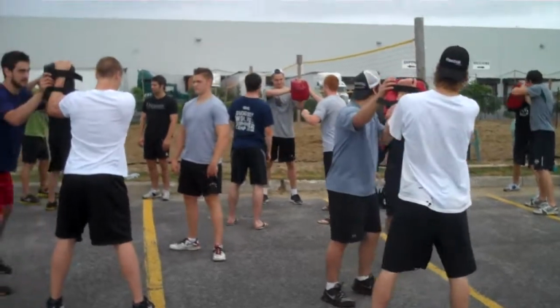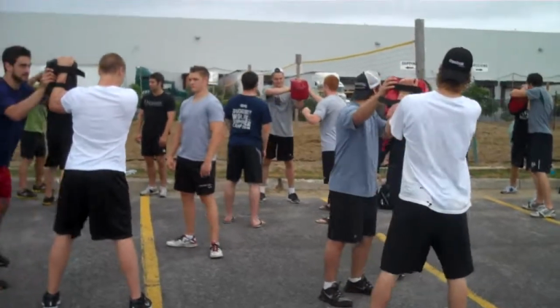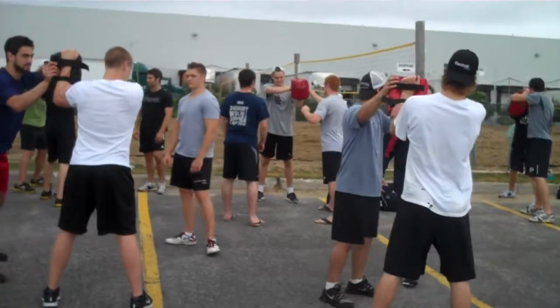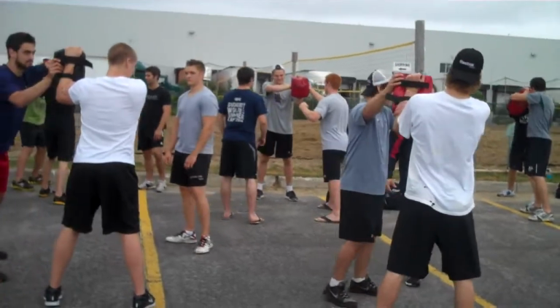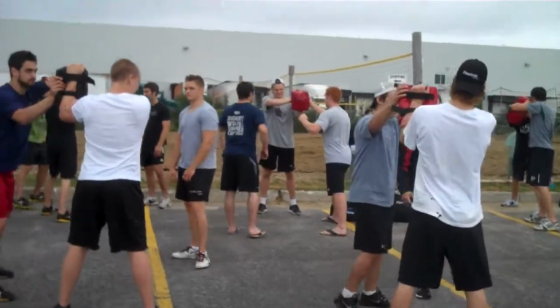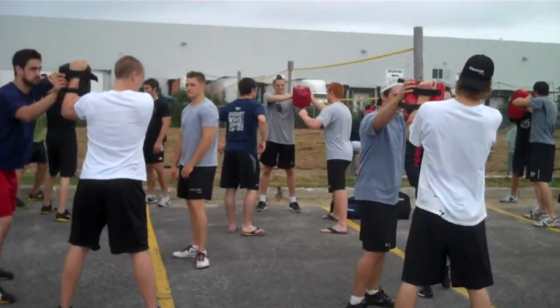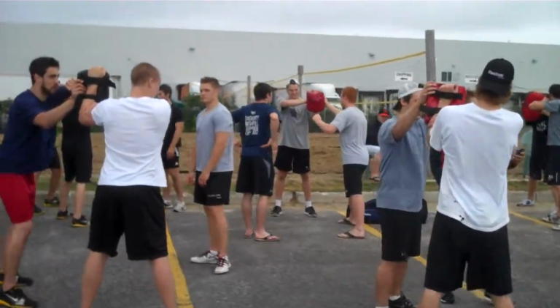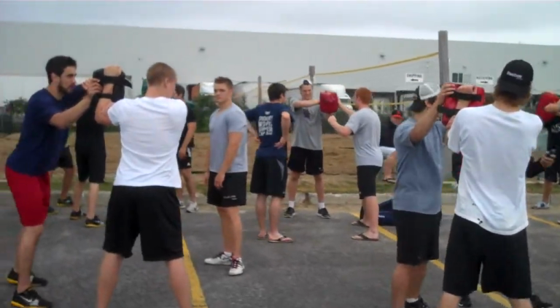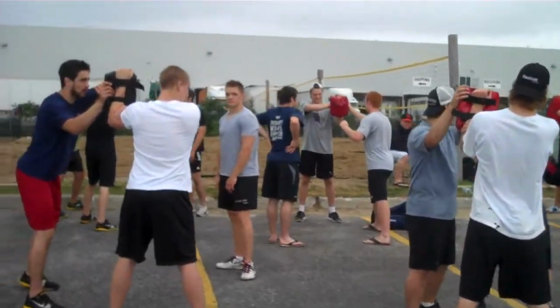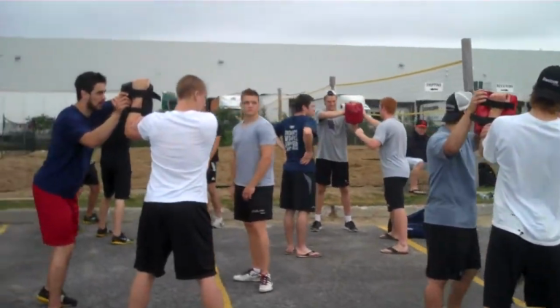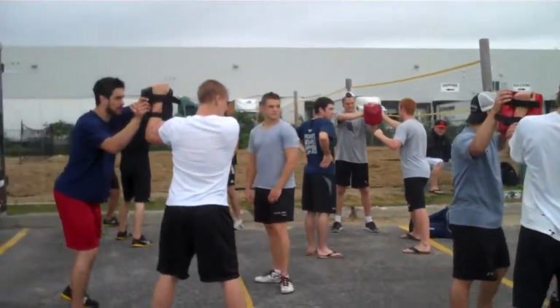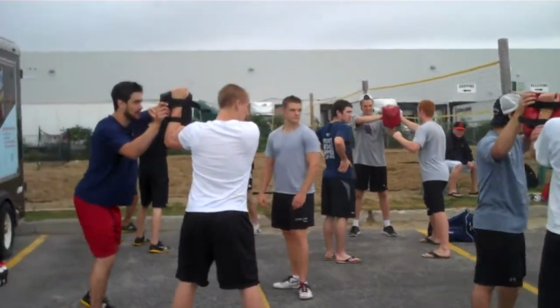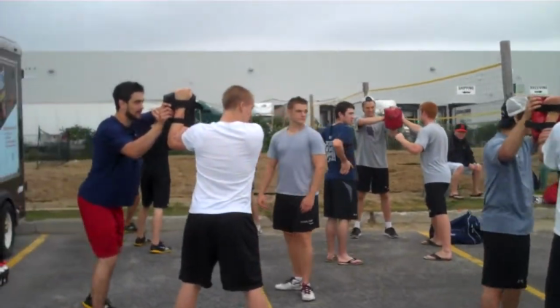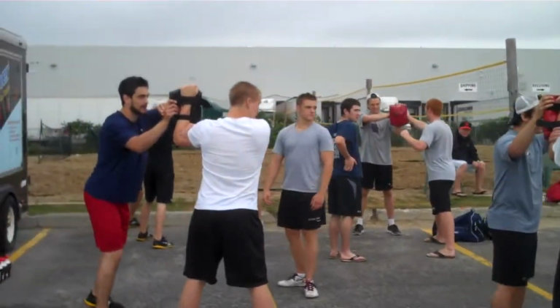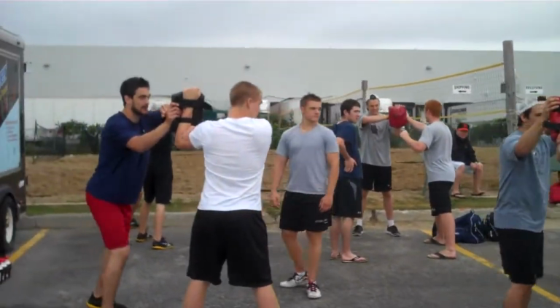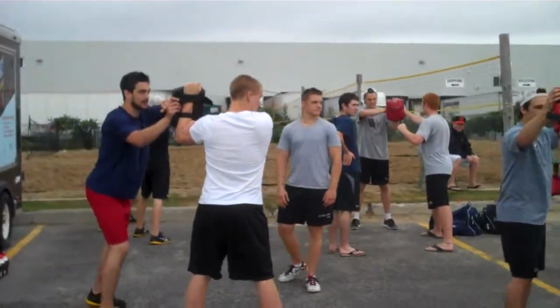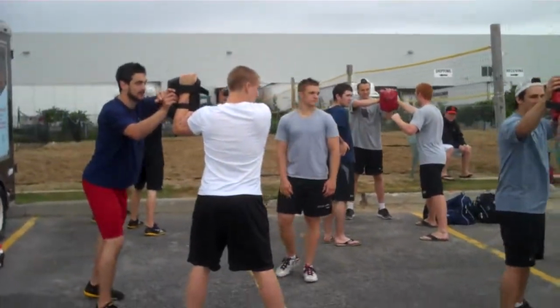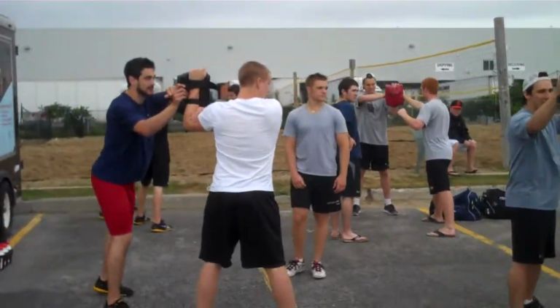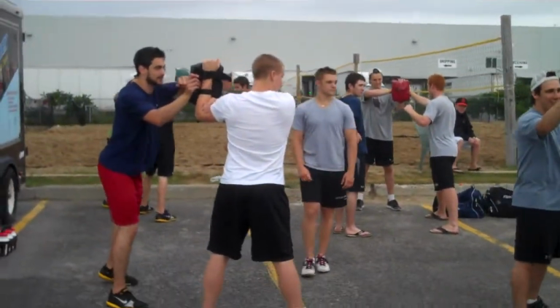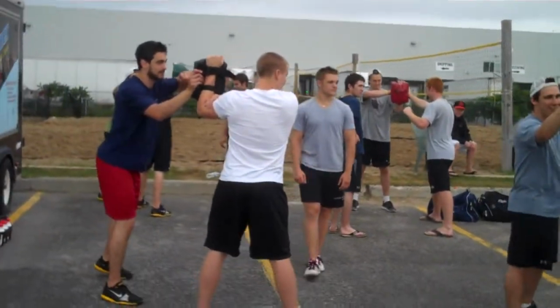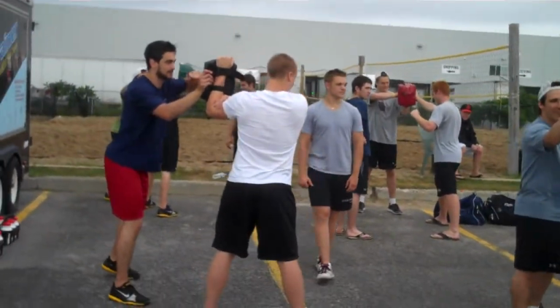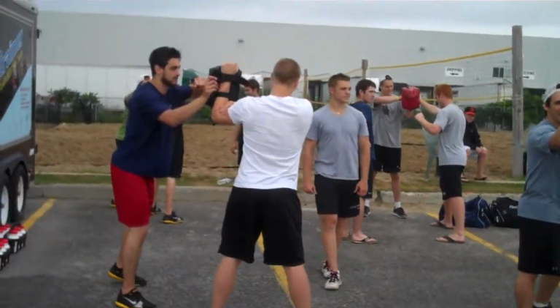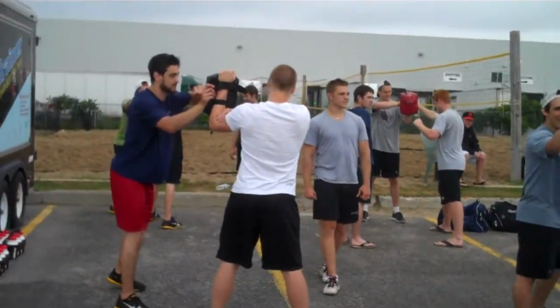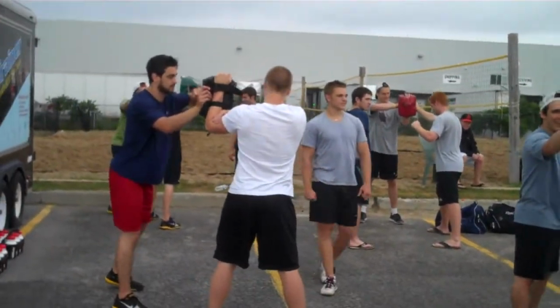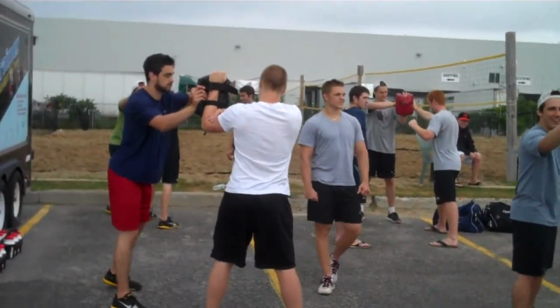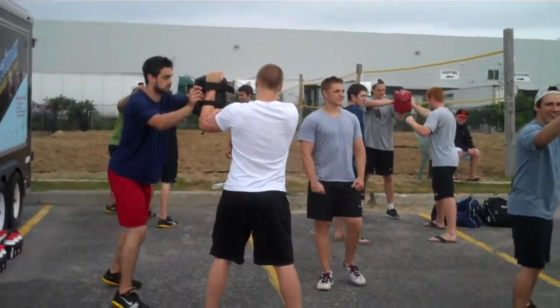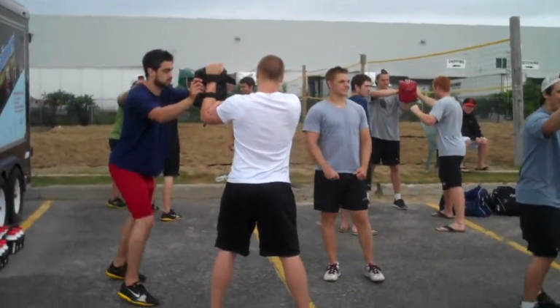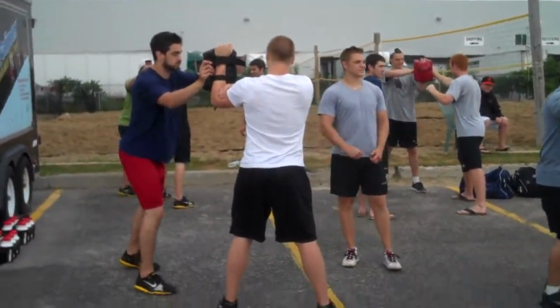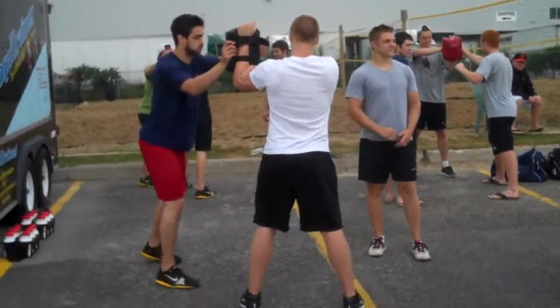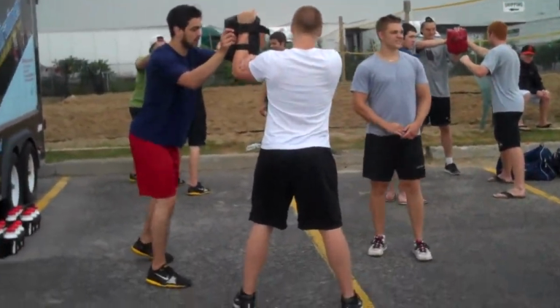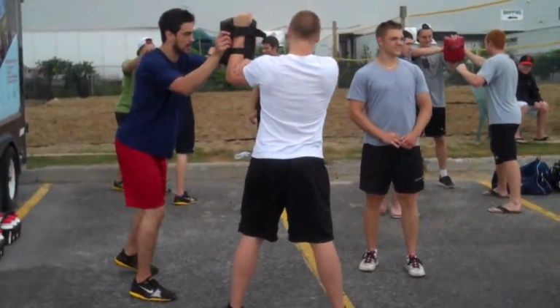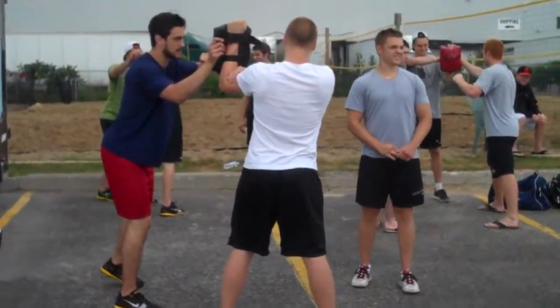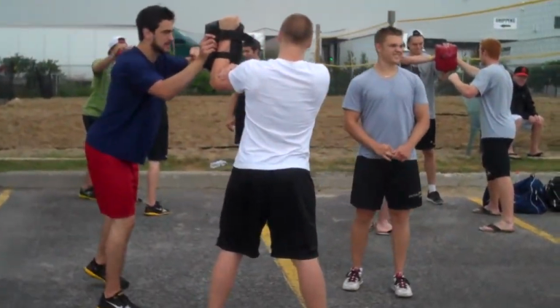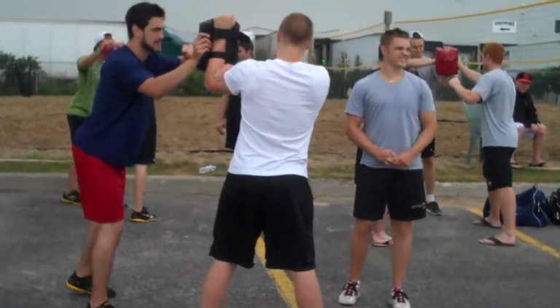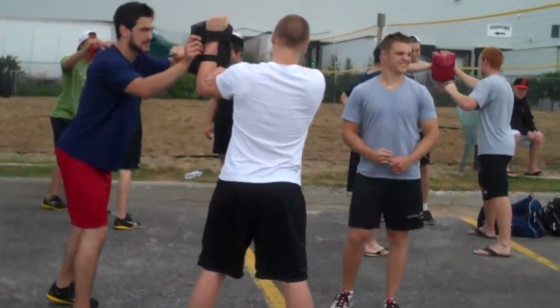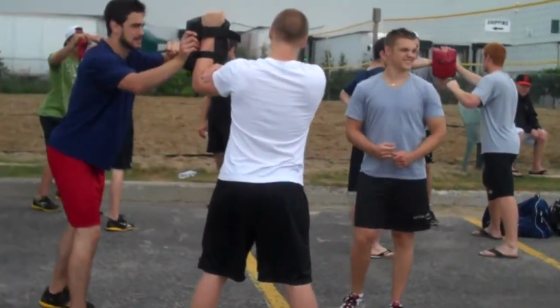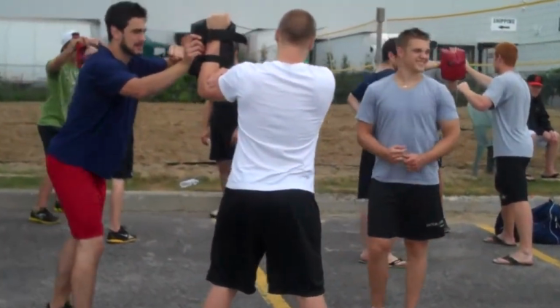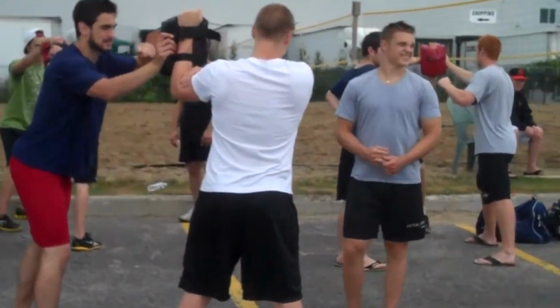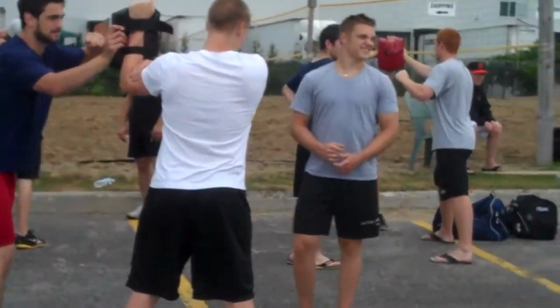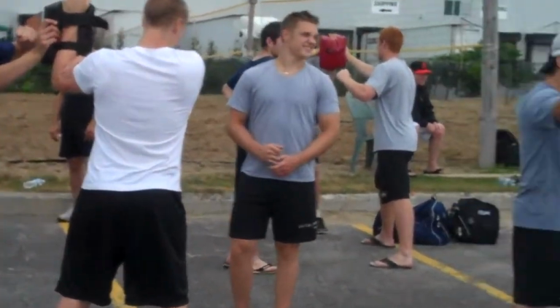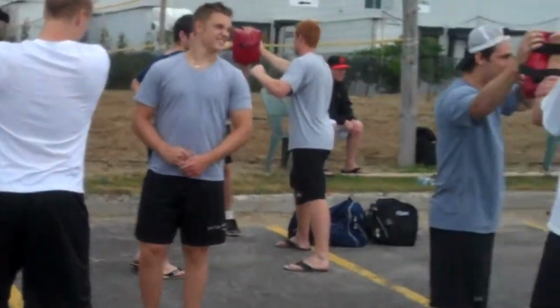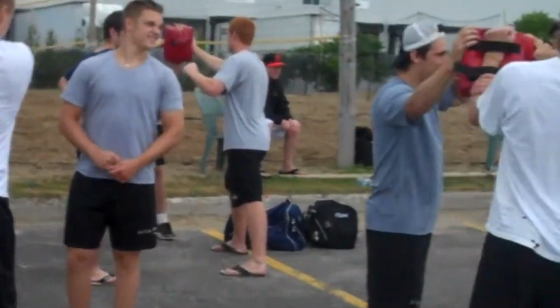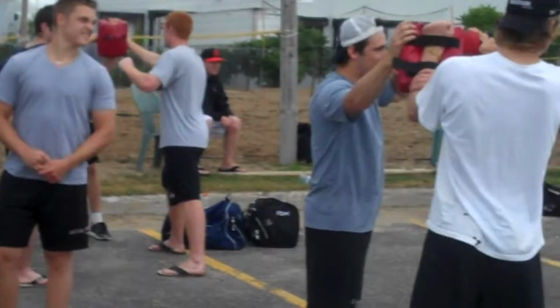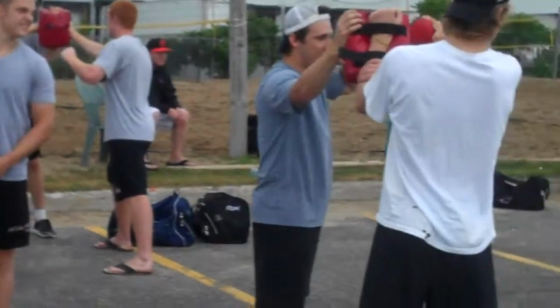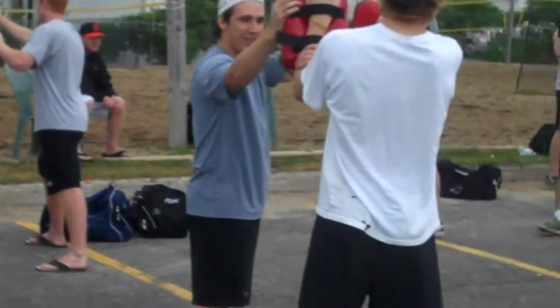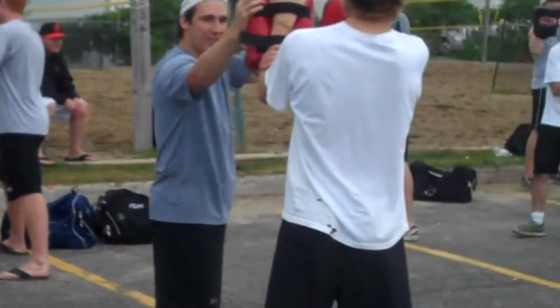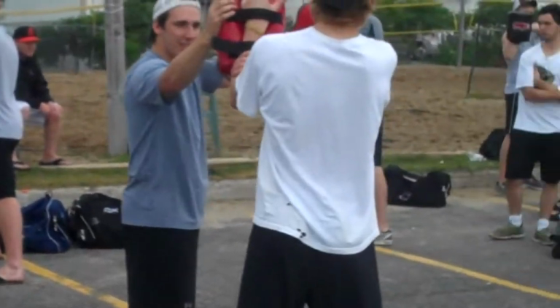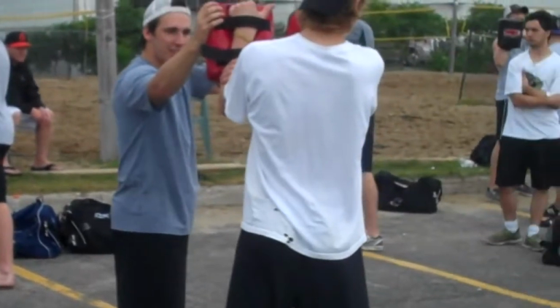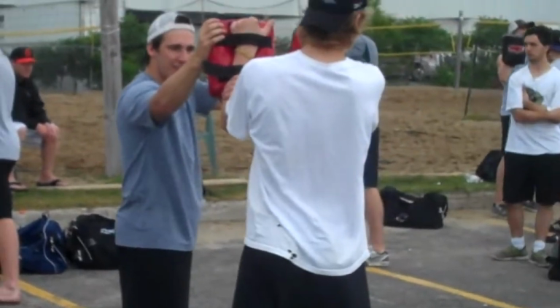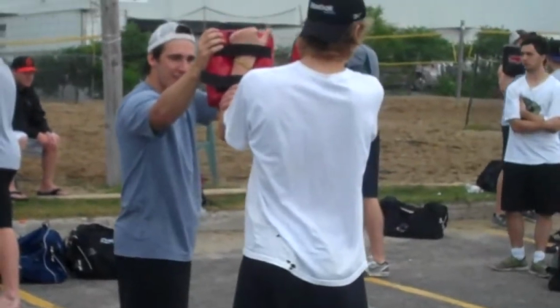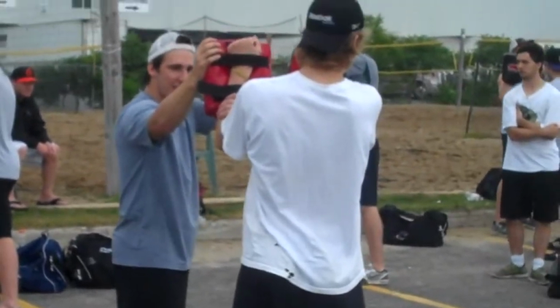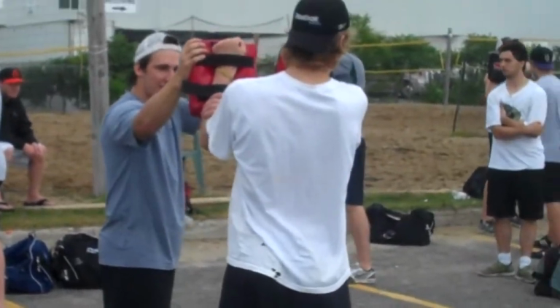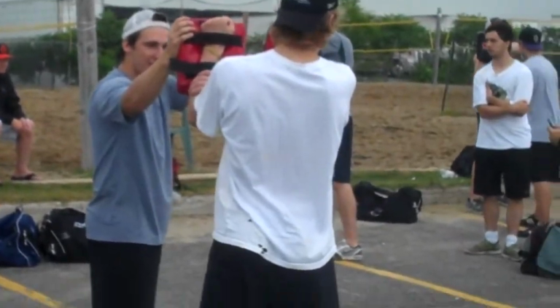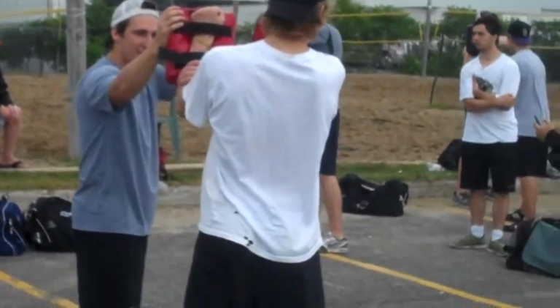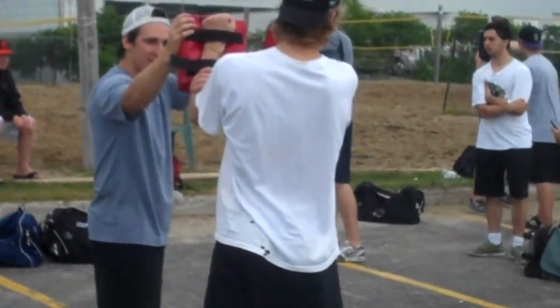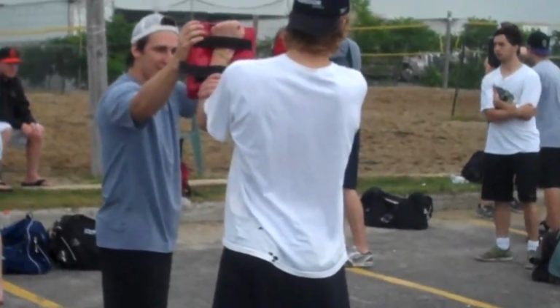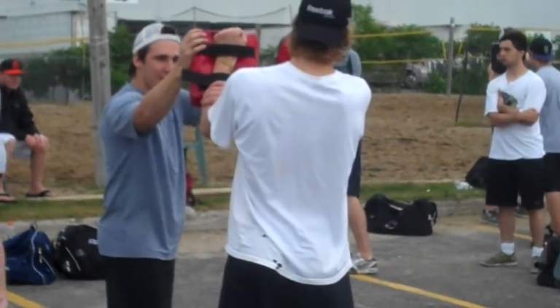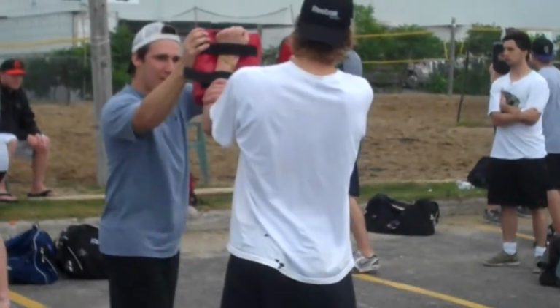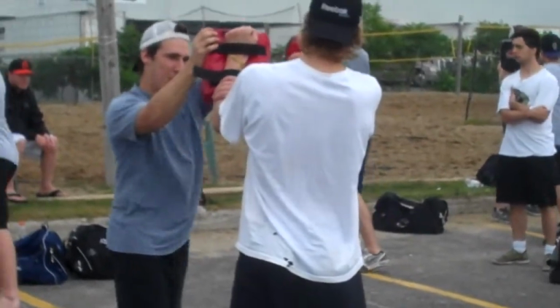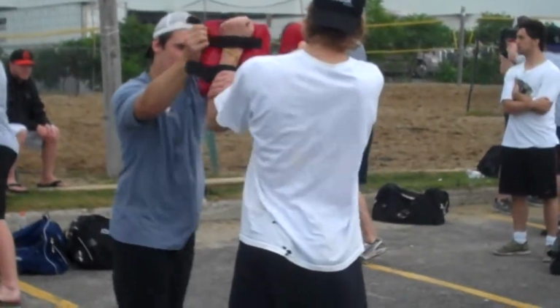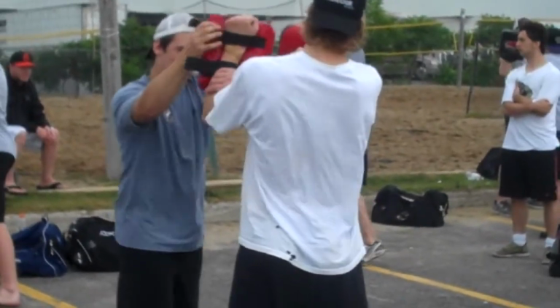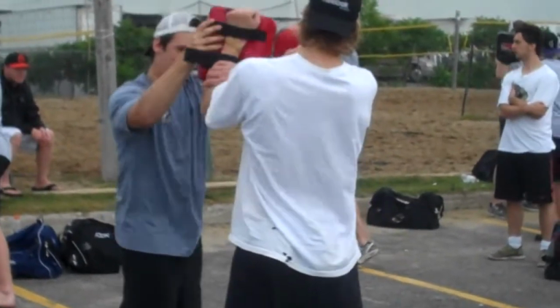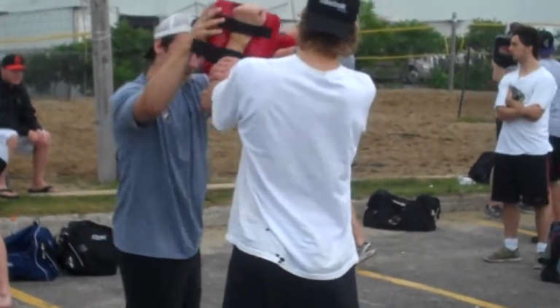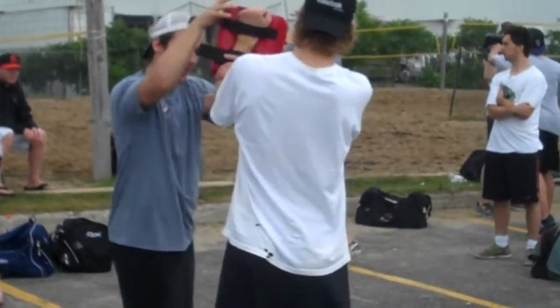Next time I hear that, you're going to do 25 push-ups. Ready? No such thing as can't. And go! Let's go!